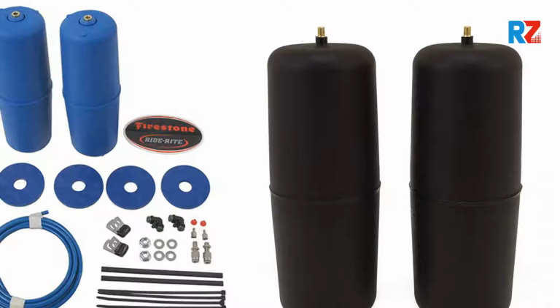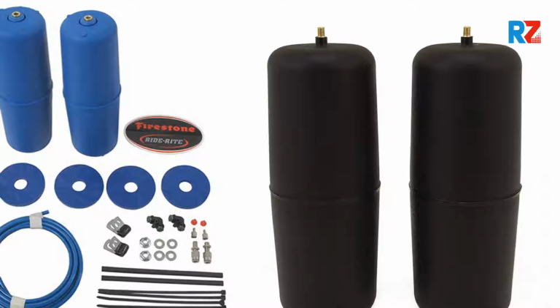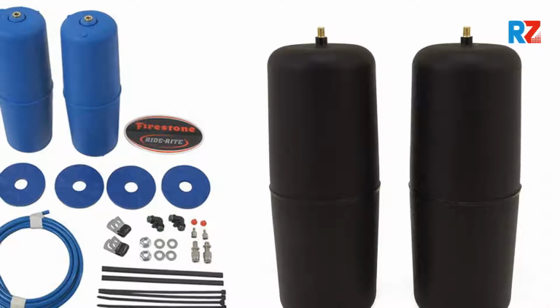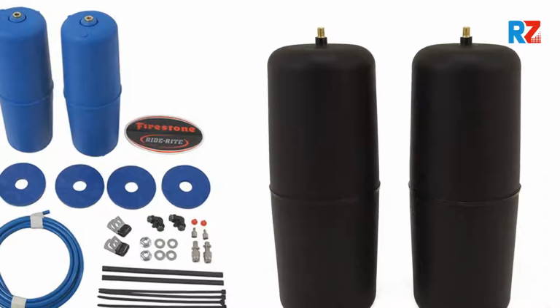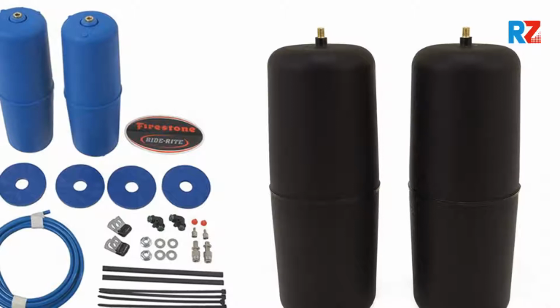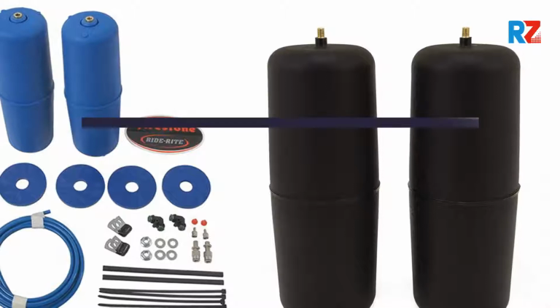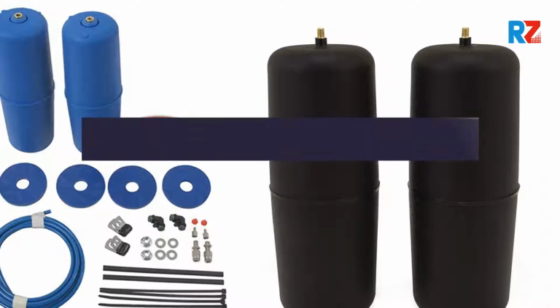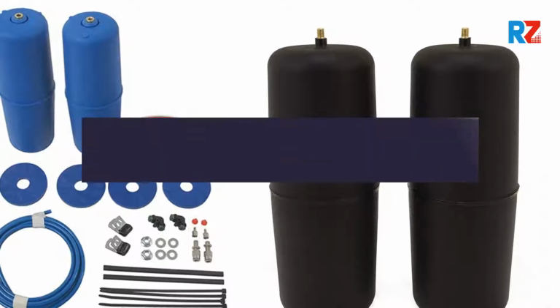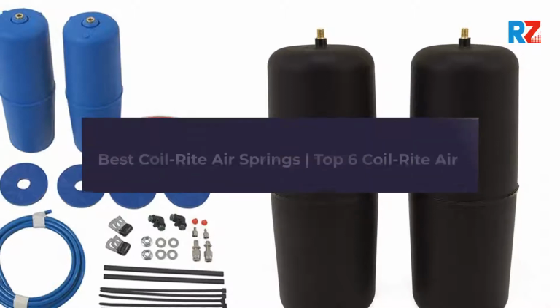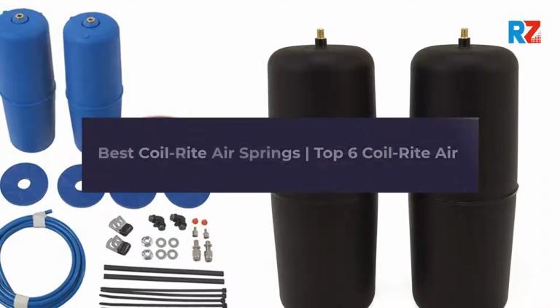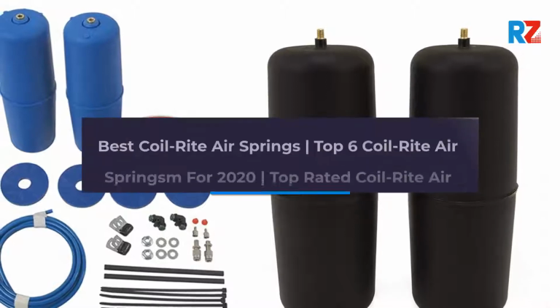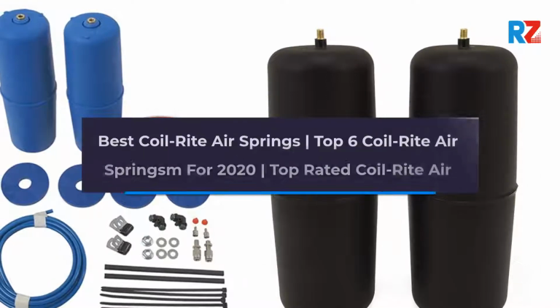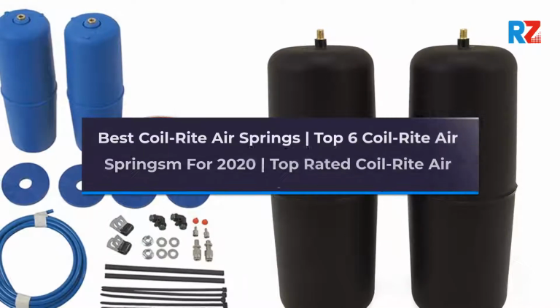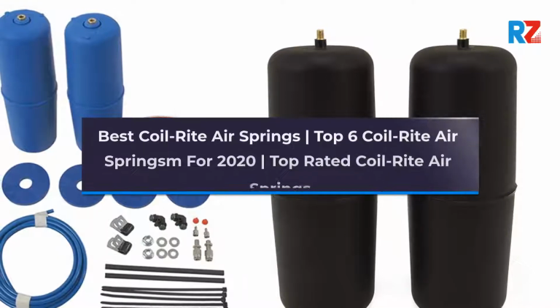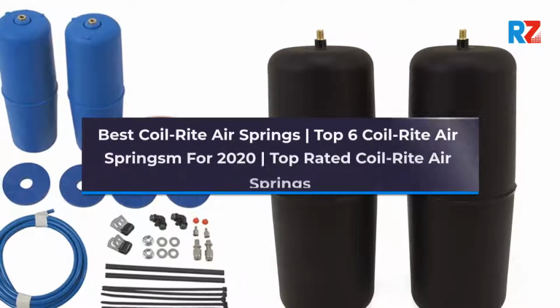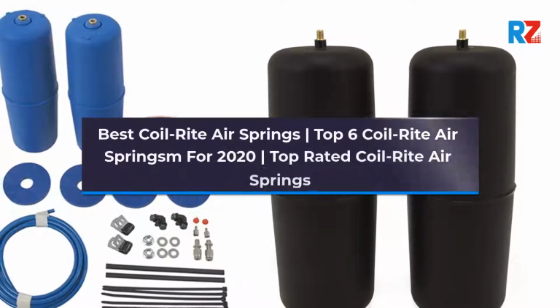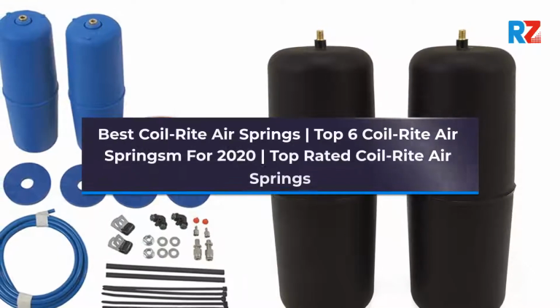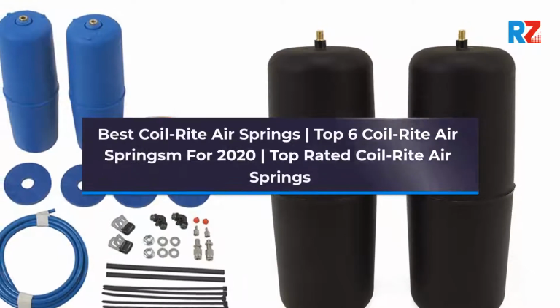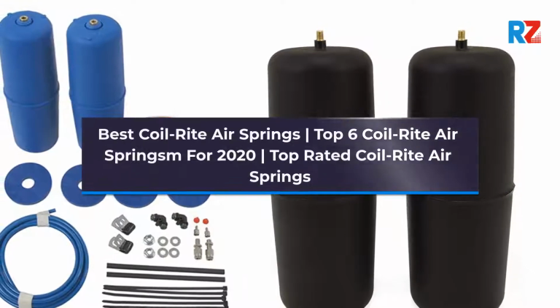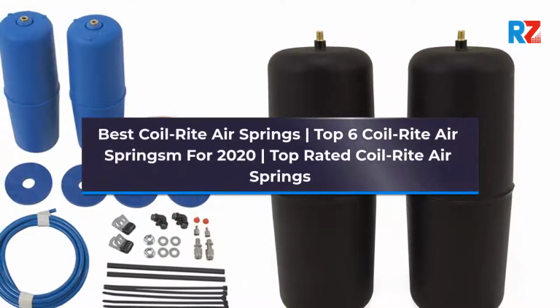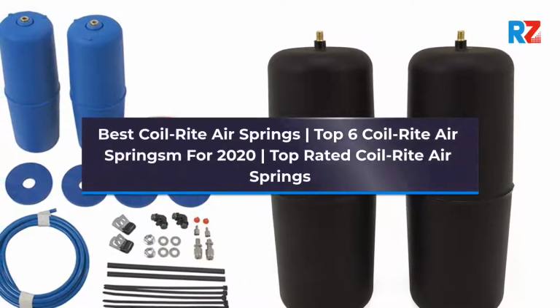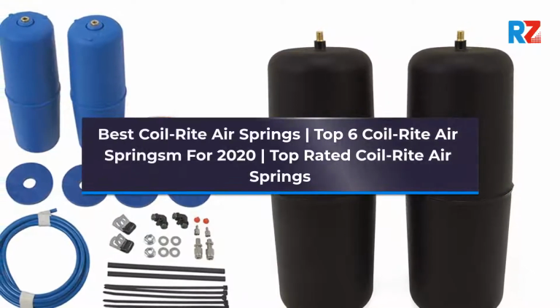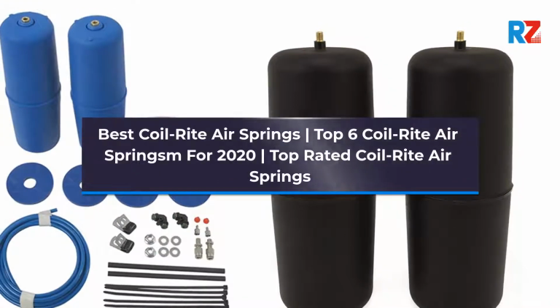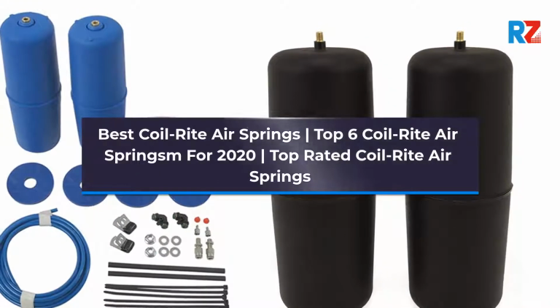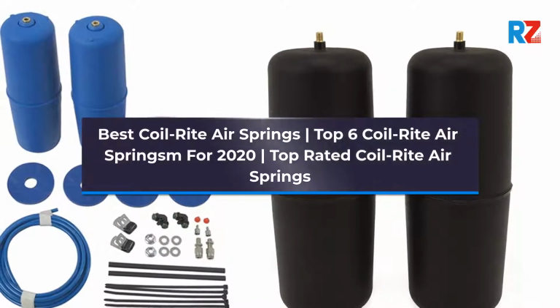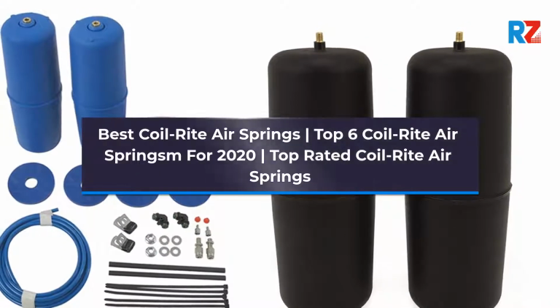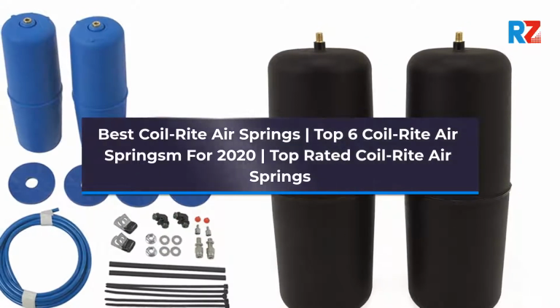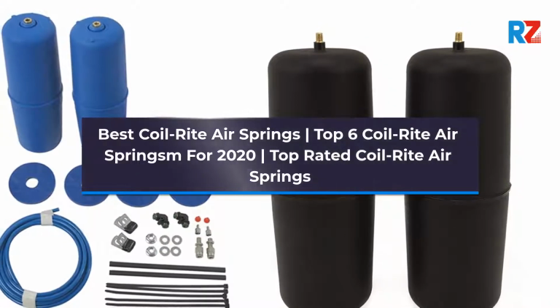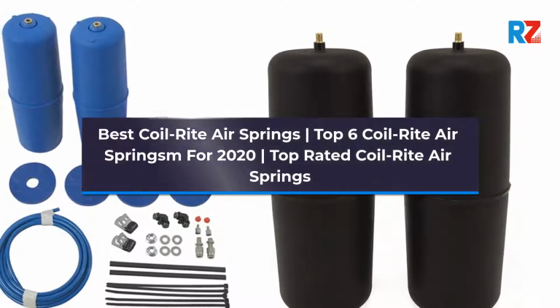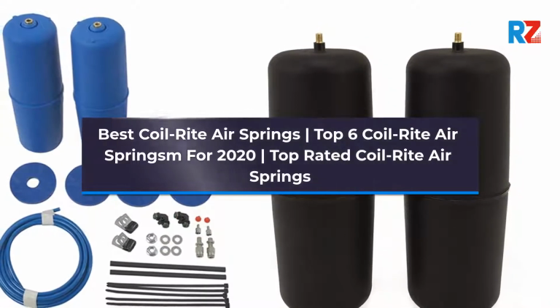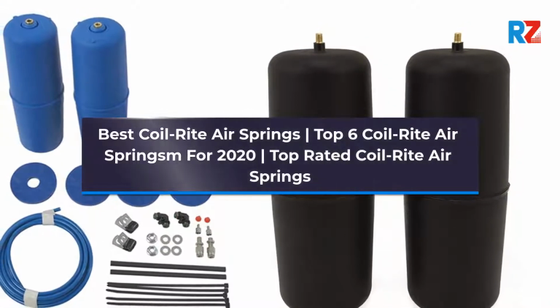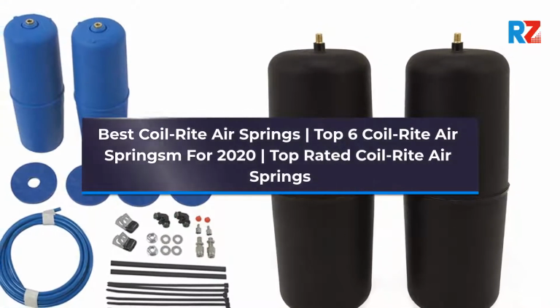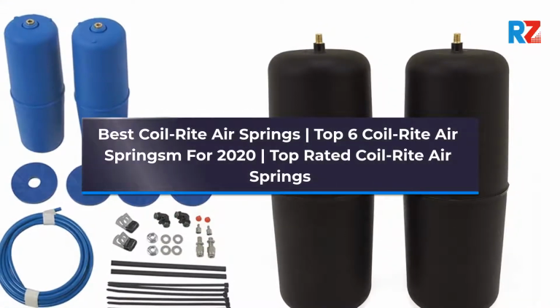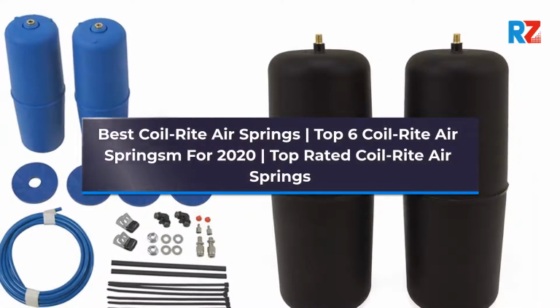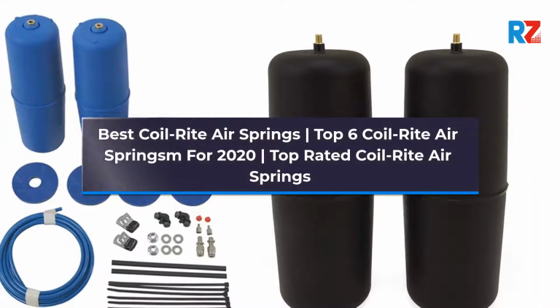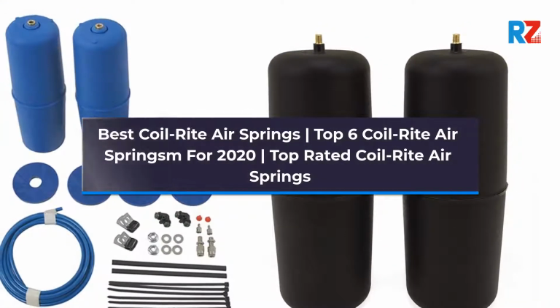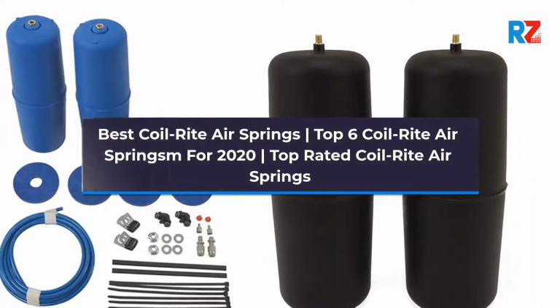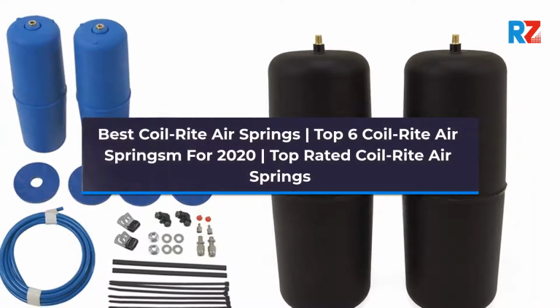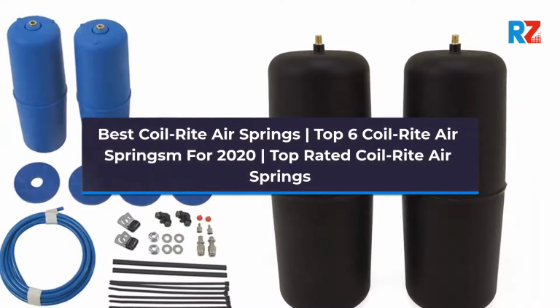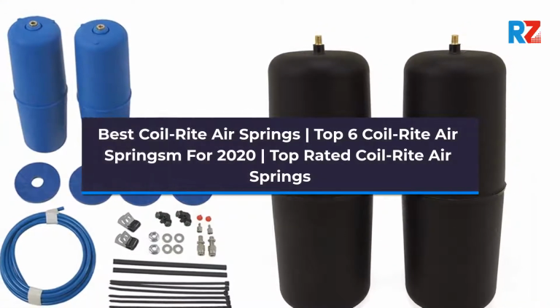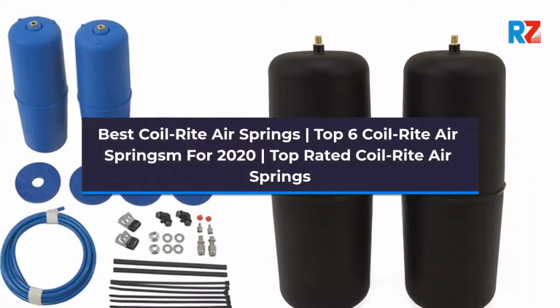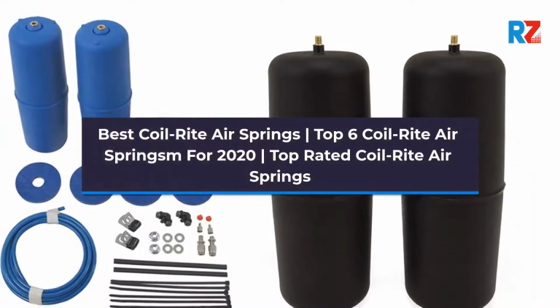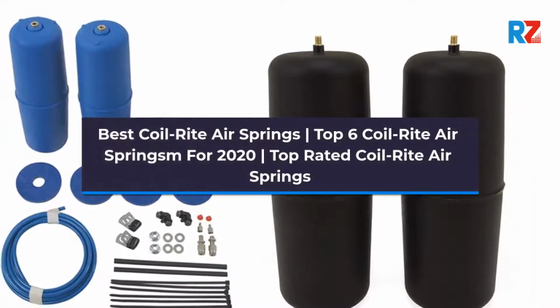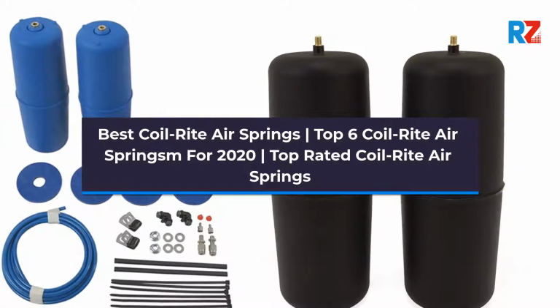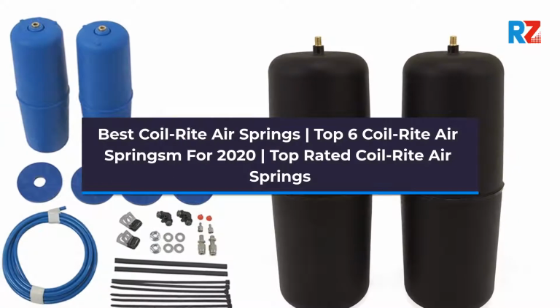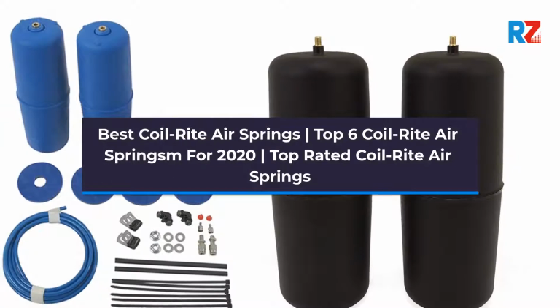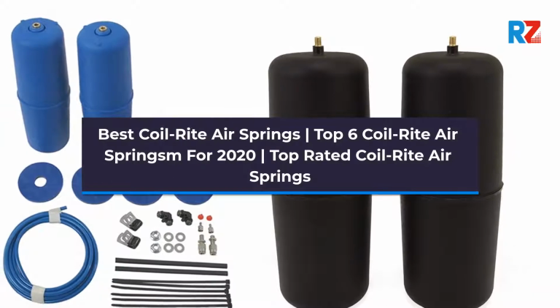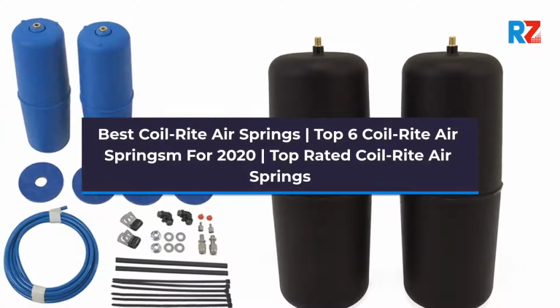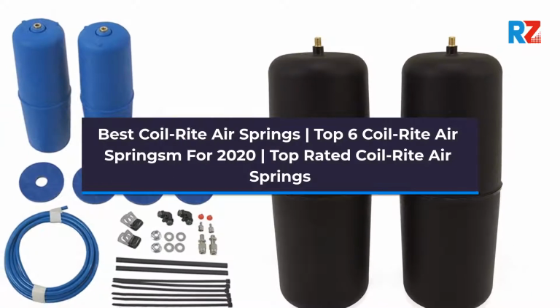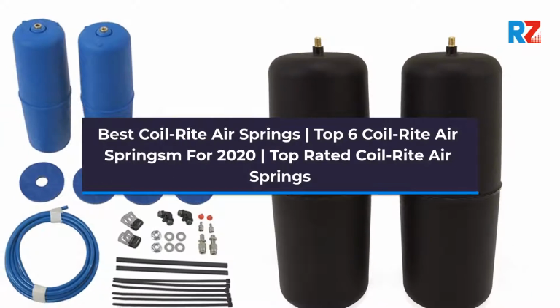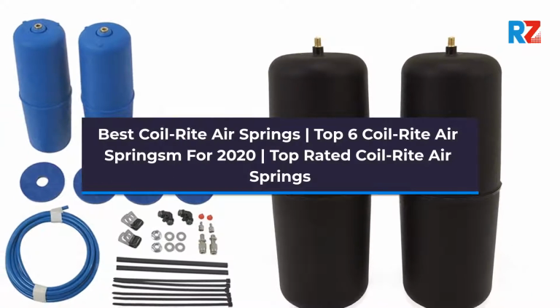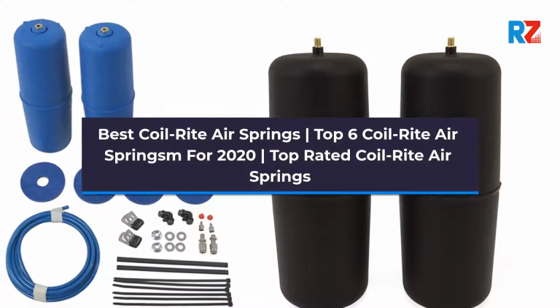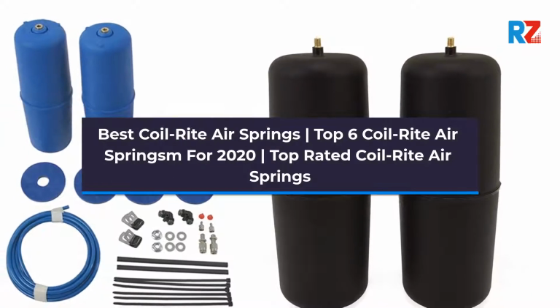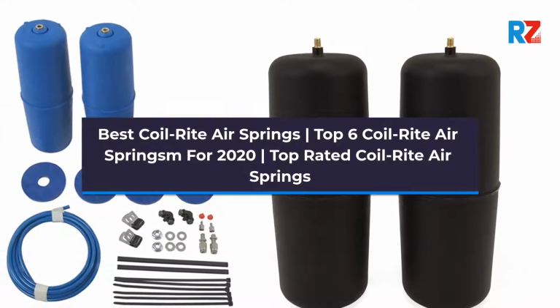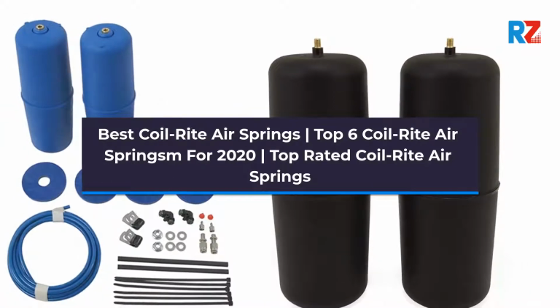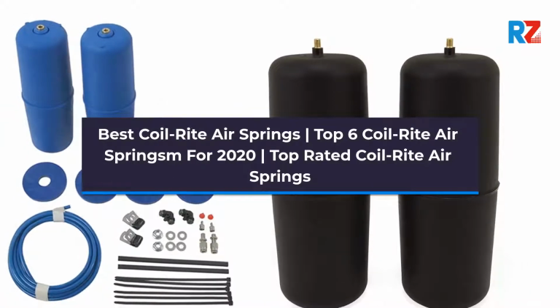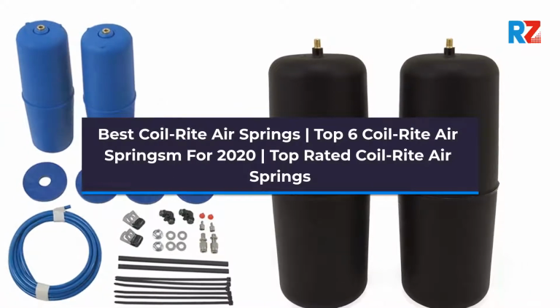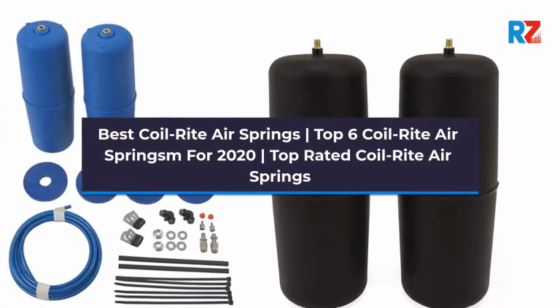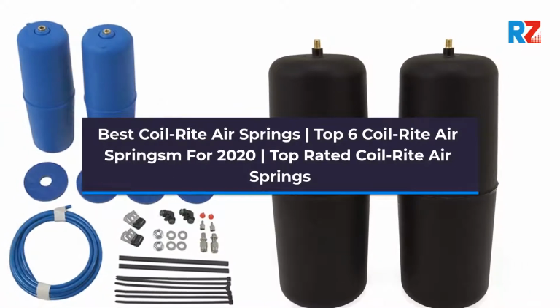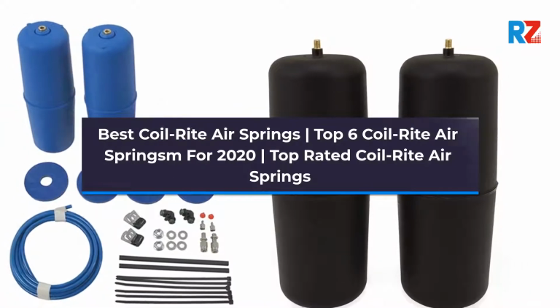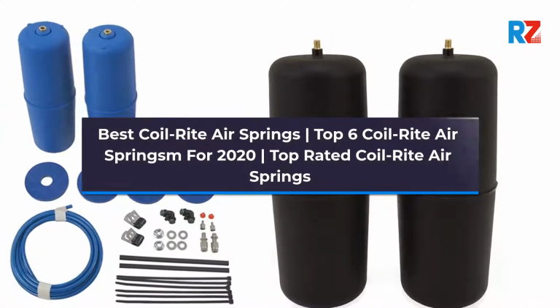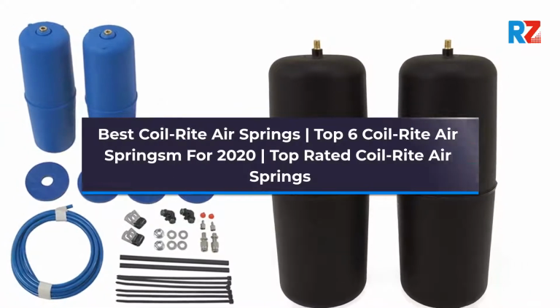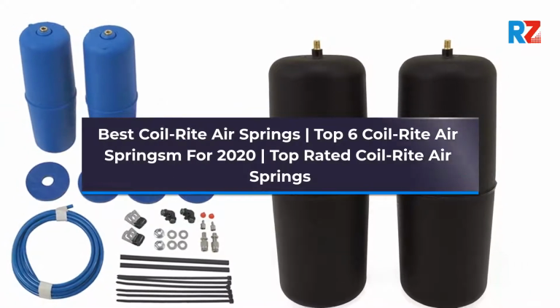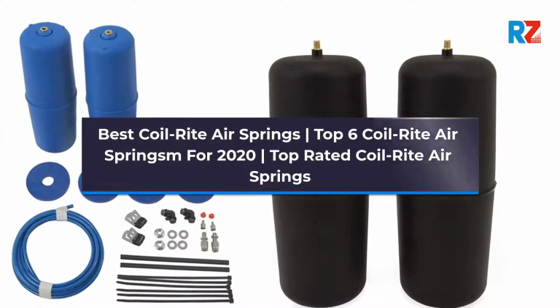Best Coil-Rite Air Springs. Top 6 Coil-Rite Air Springs for 2020. Top Rated Coil-Rite Air Springs.